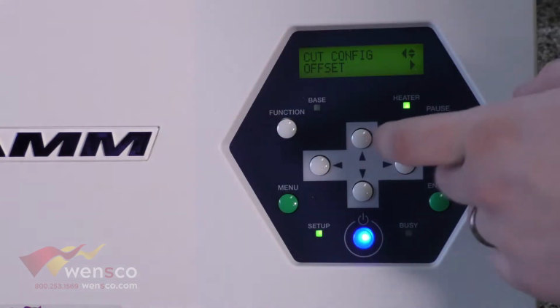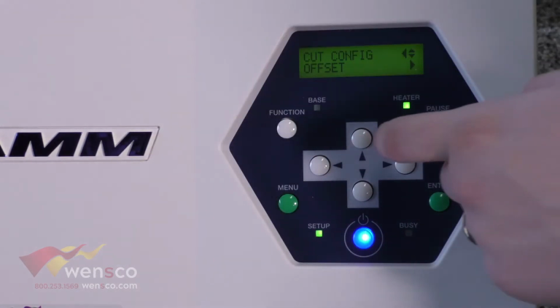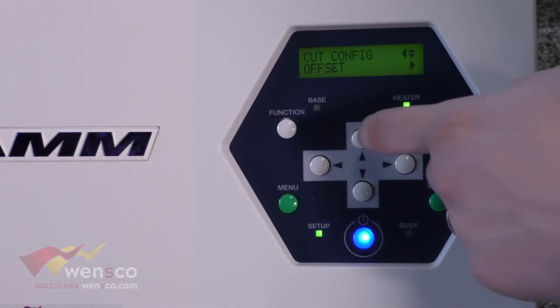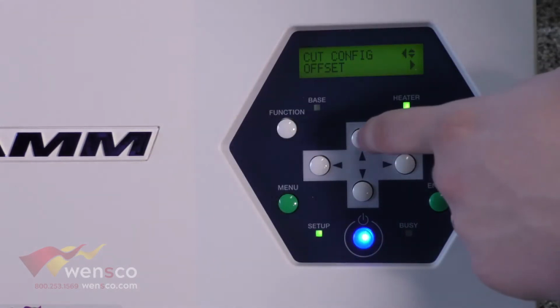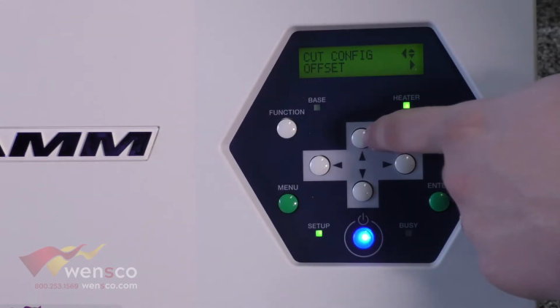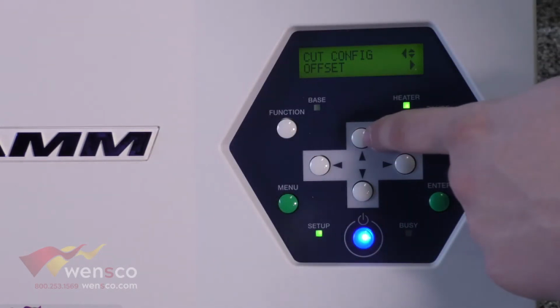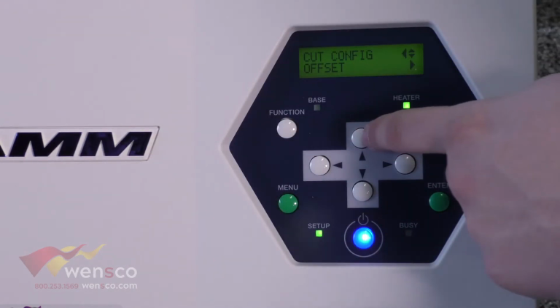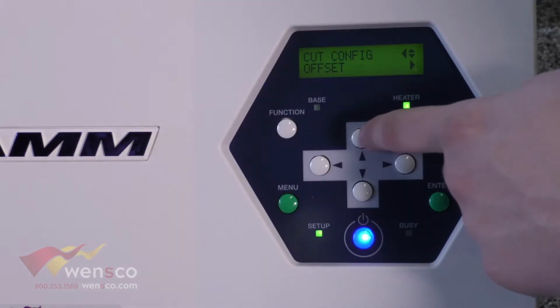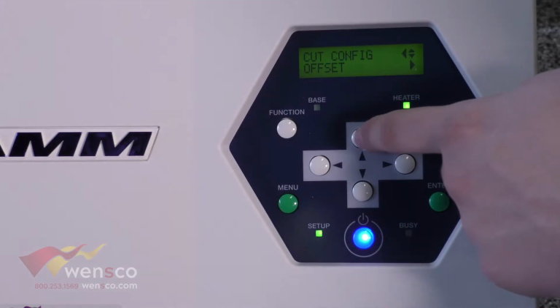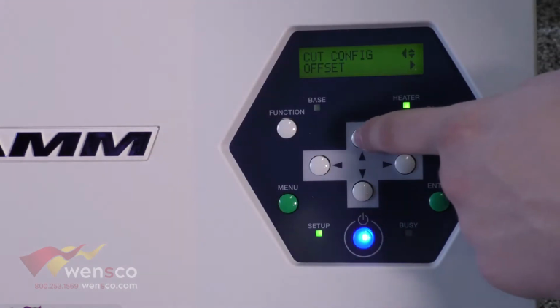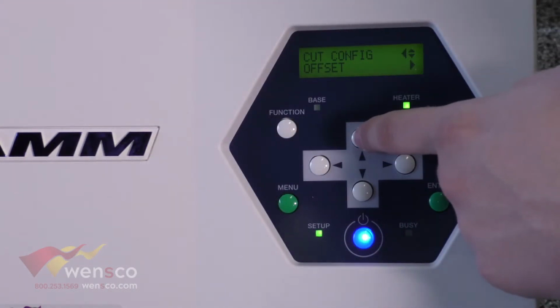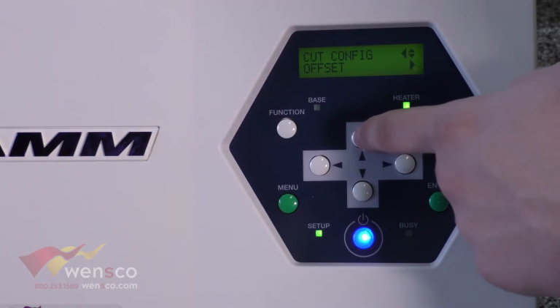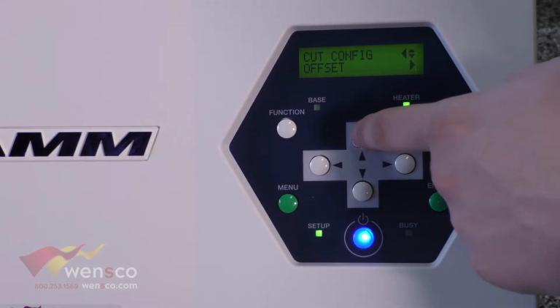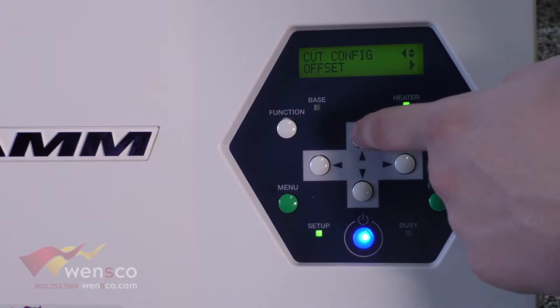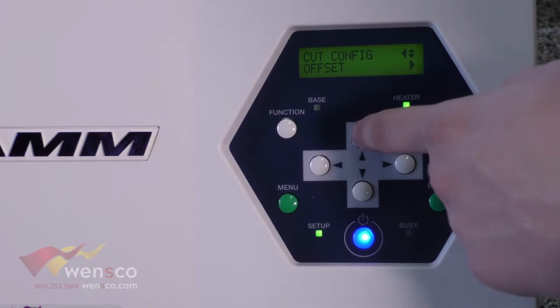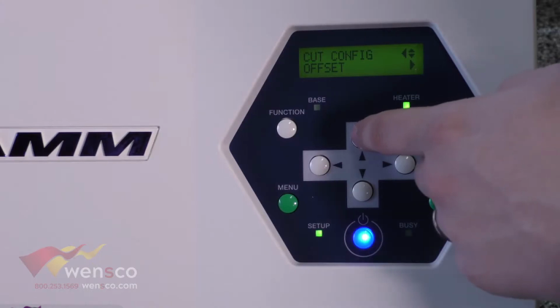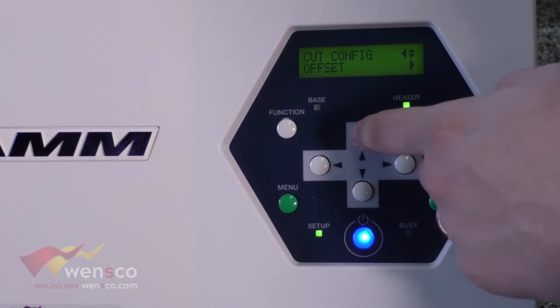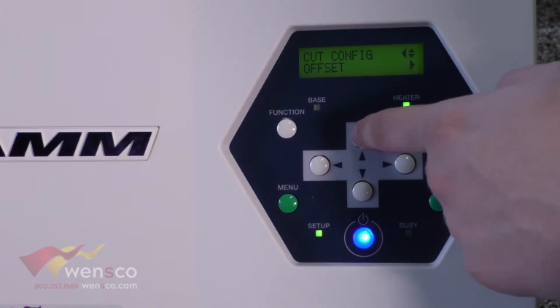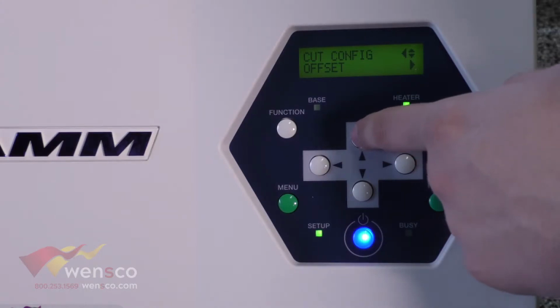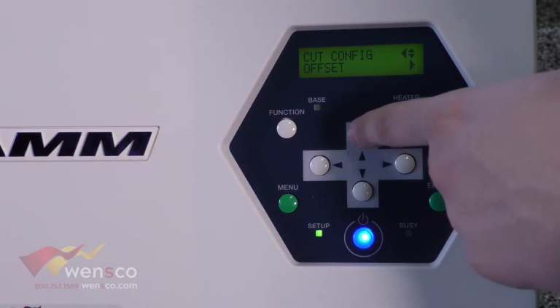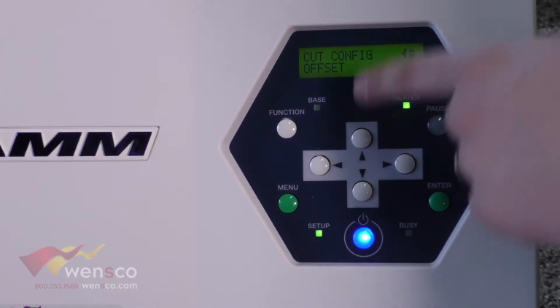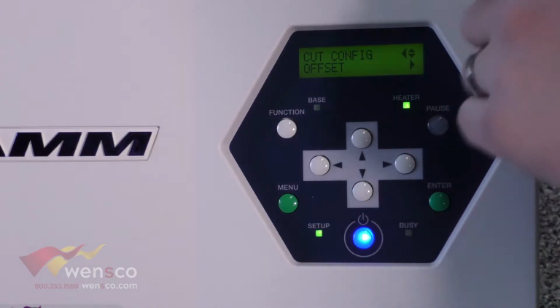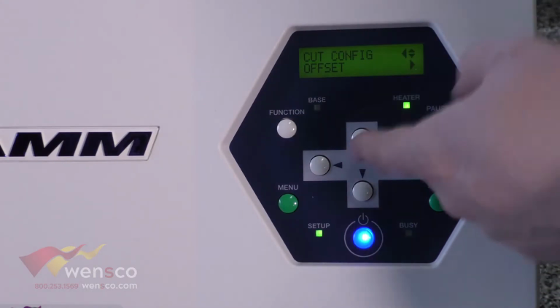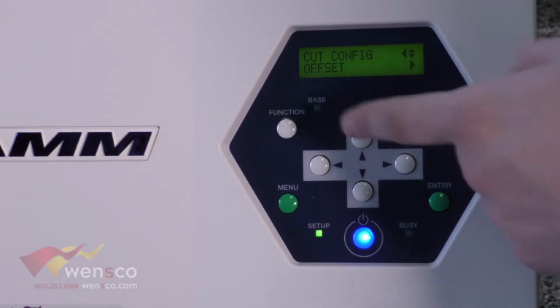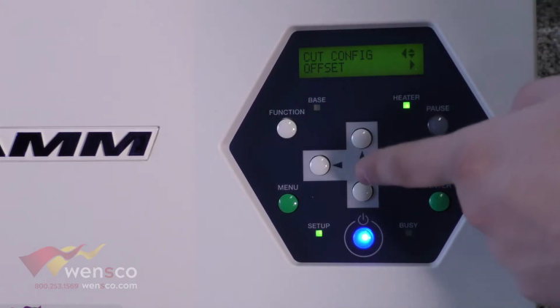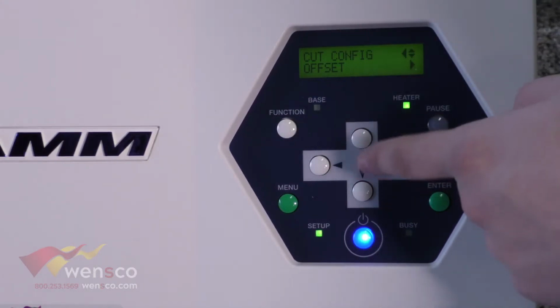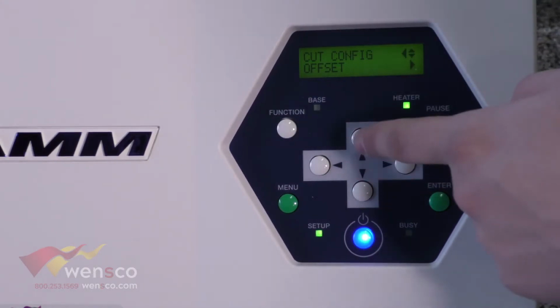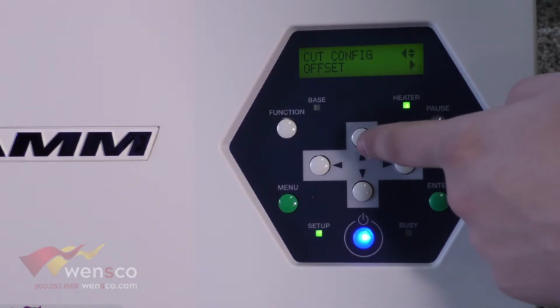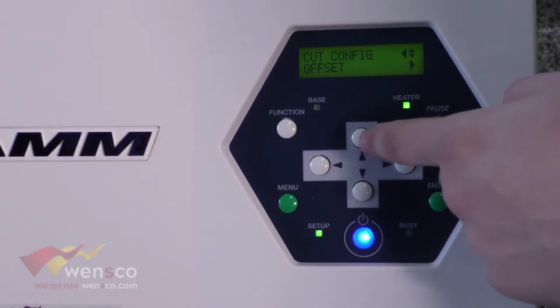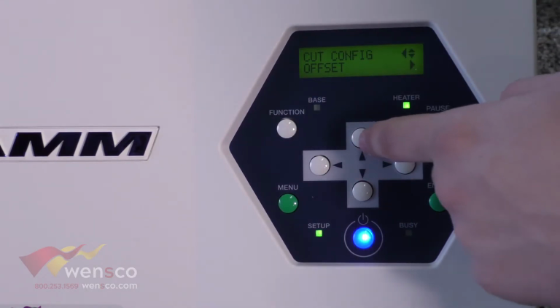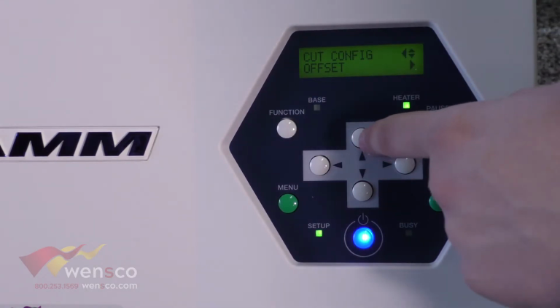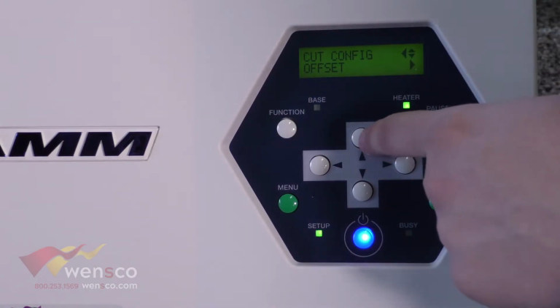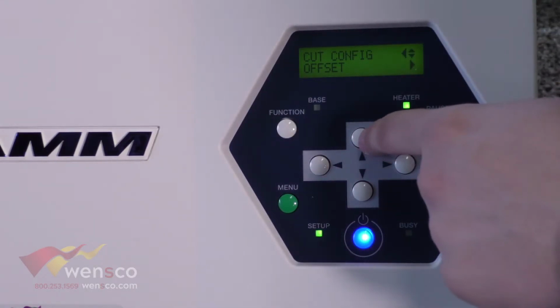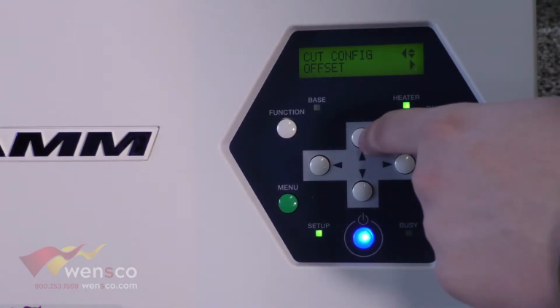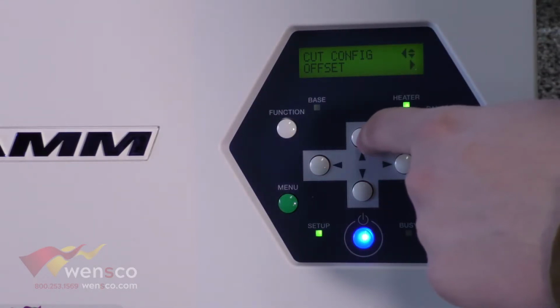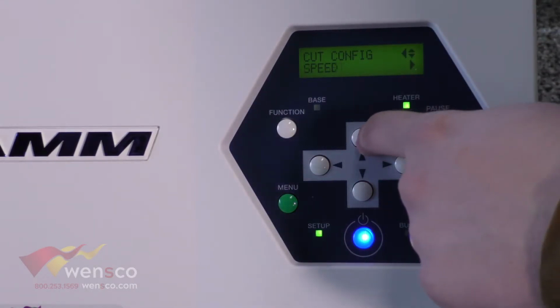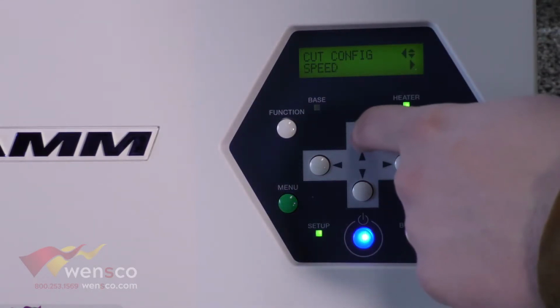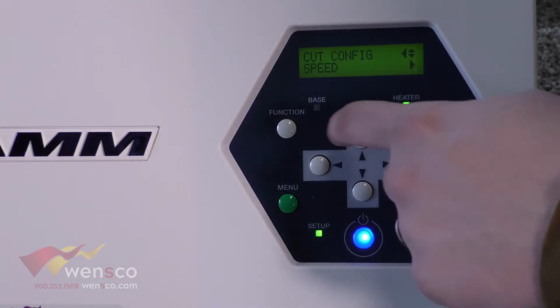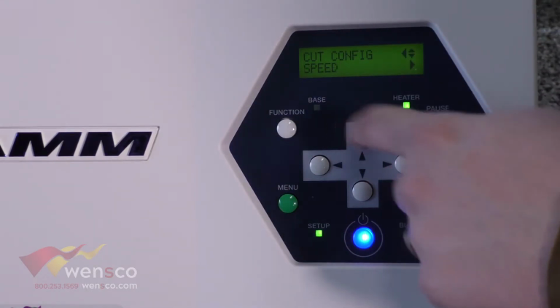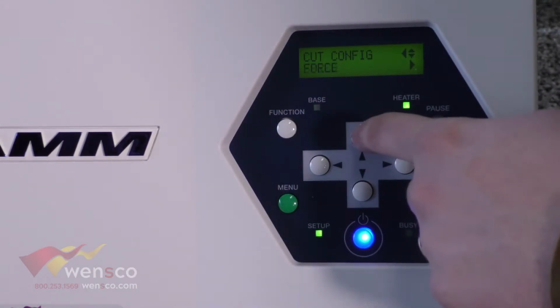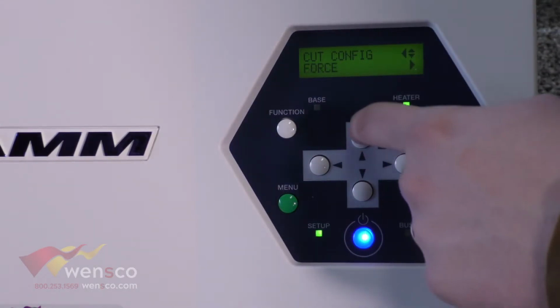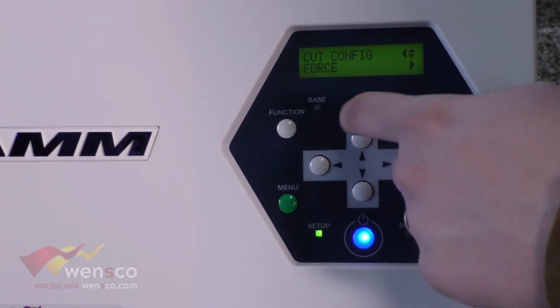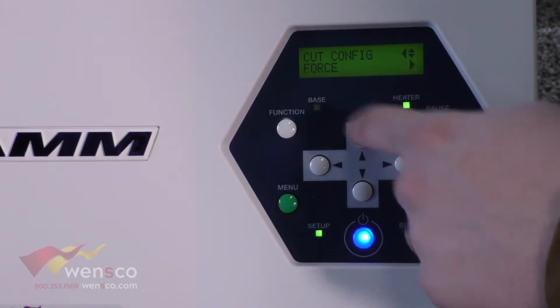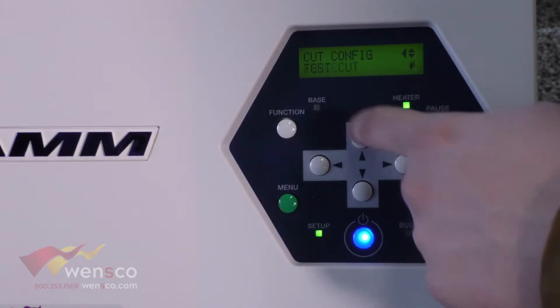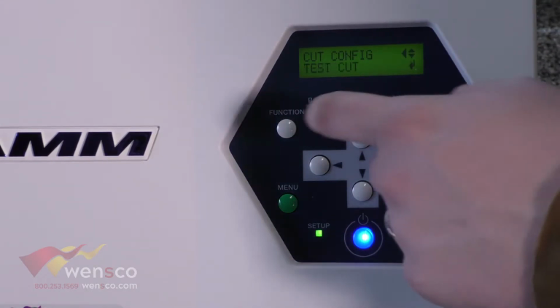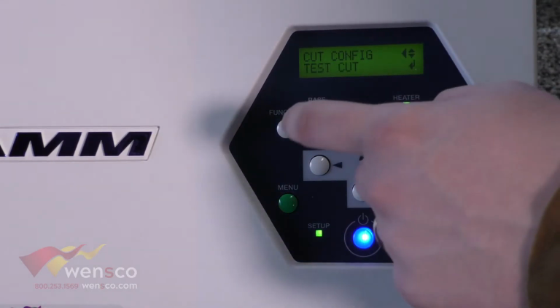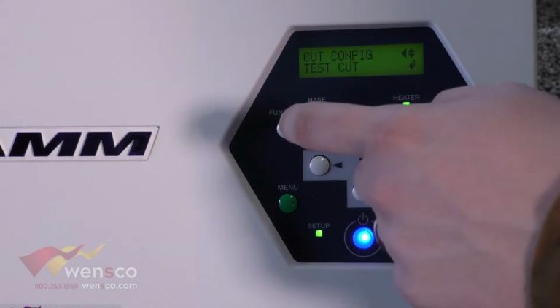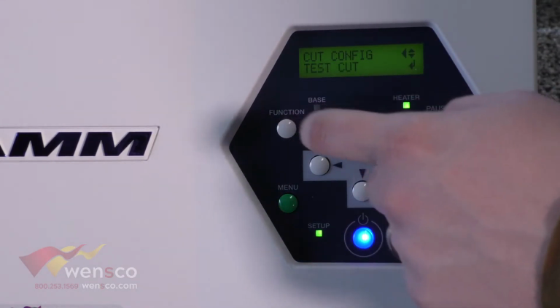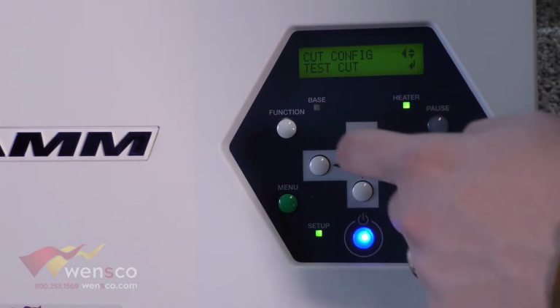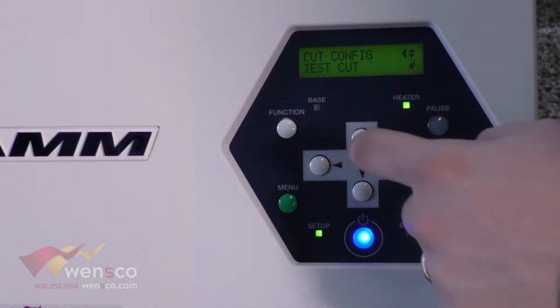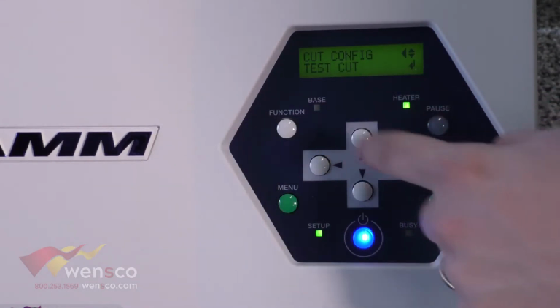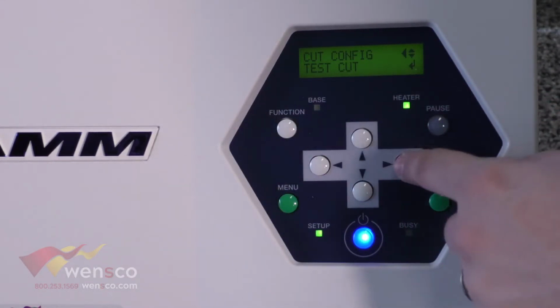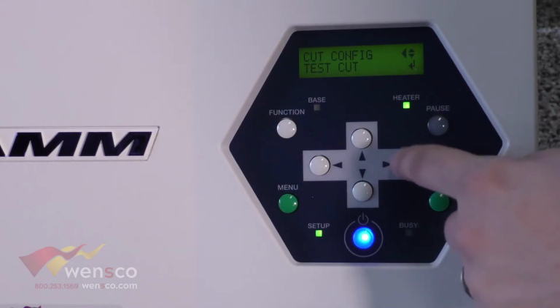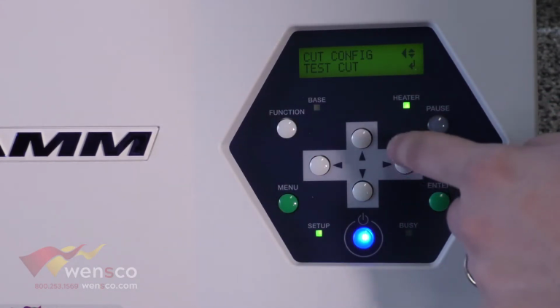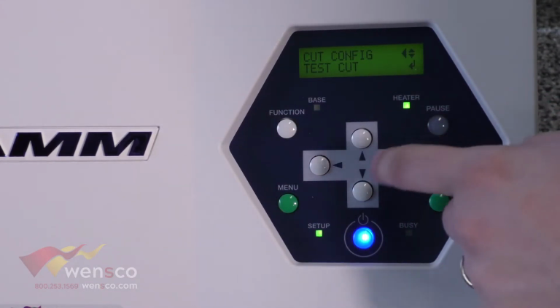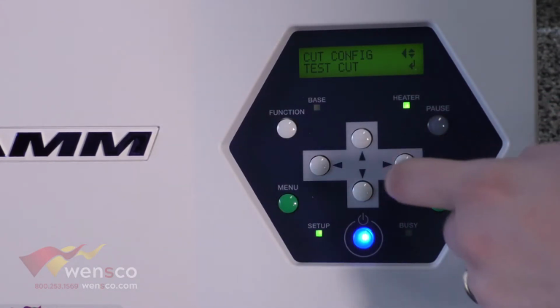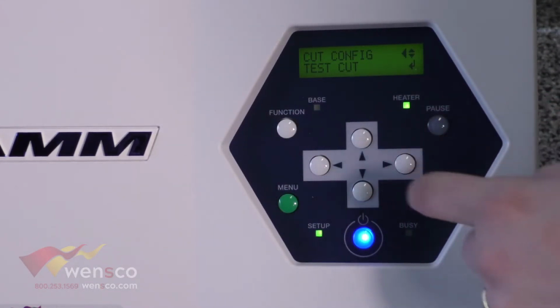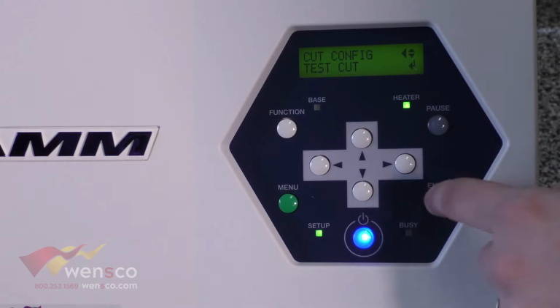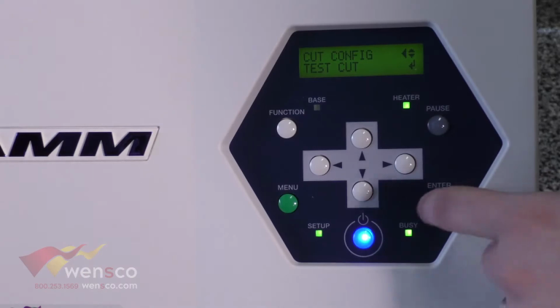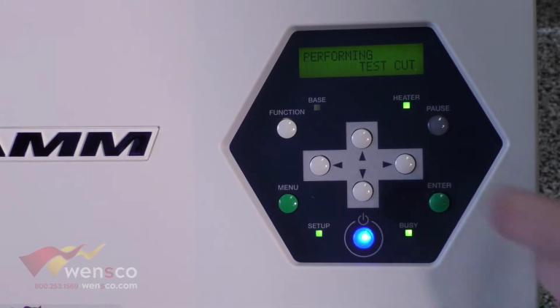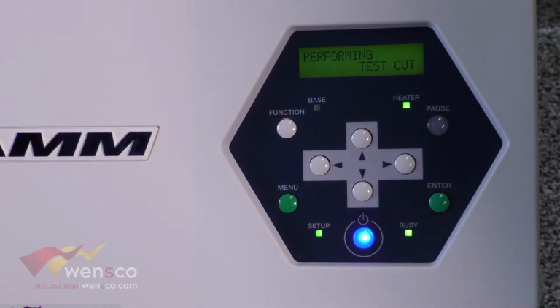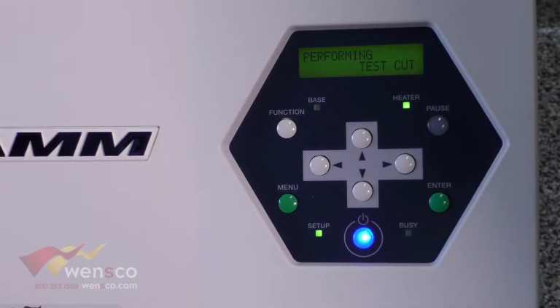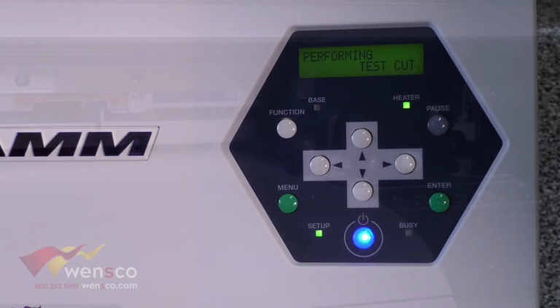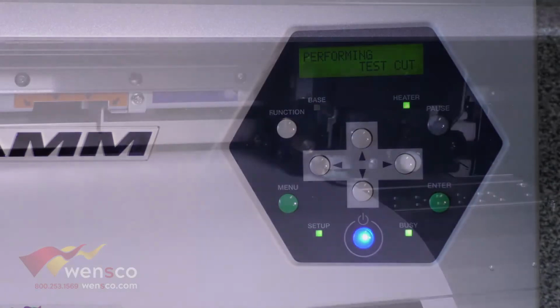Offset is not something you're going to need to mess with — that just depends on which blade you have in your printer. So we're just going to go ahead and run a test cut.